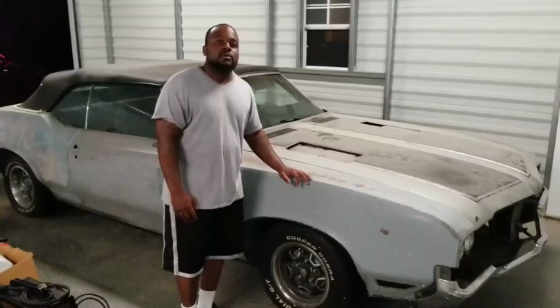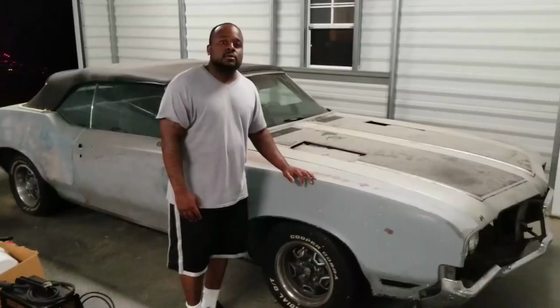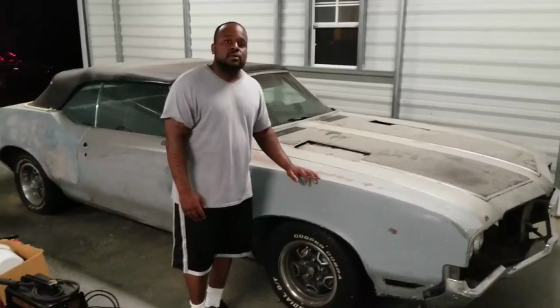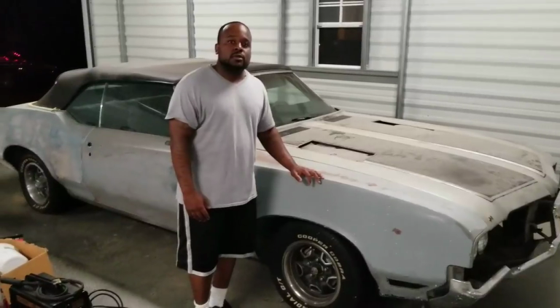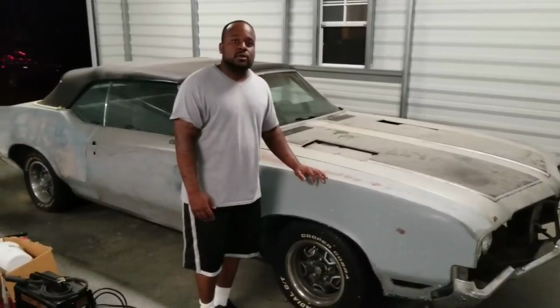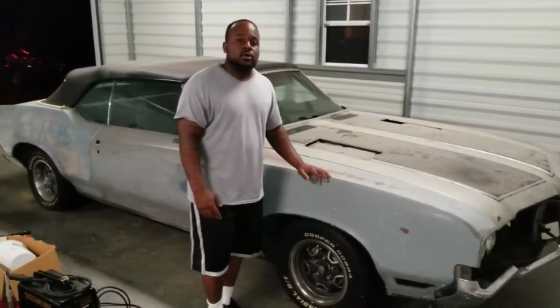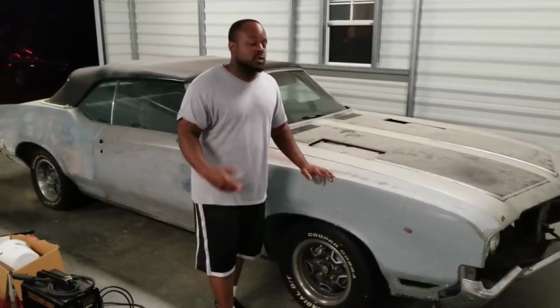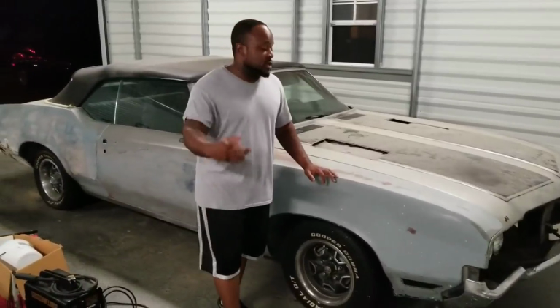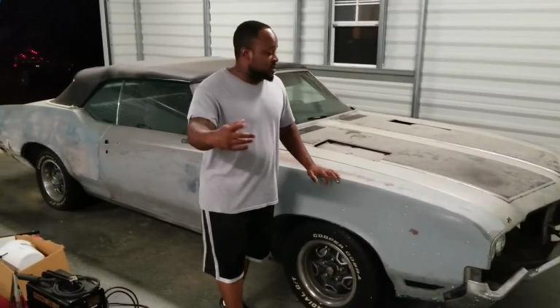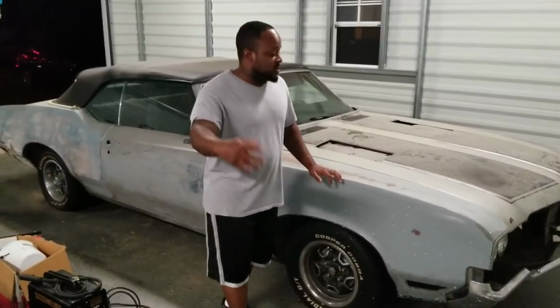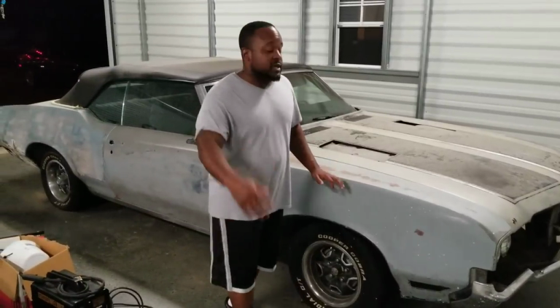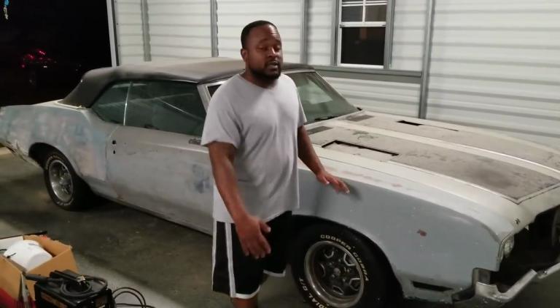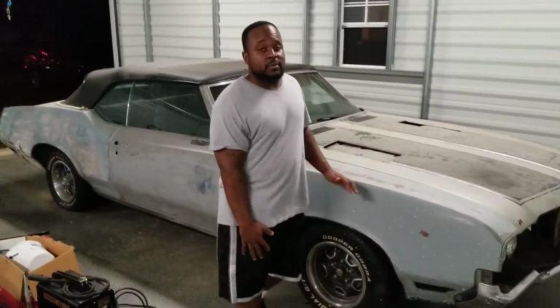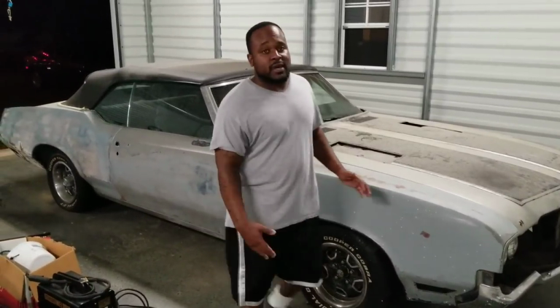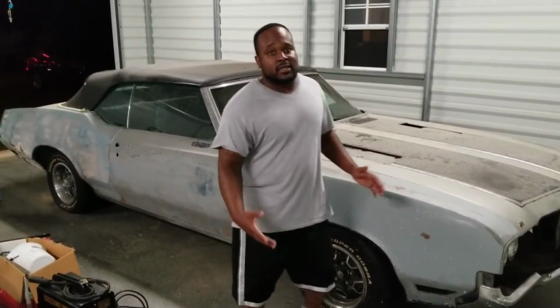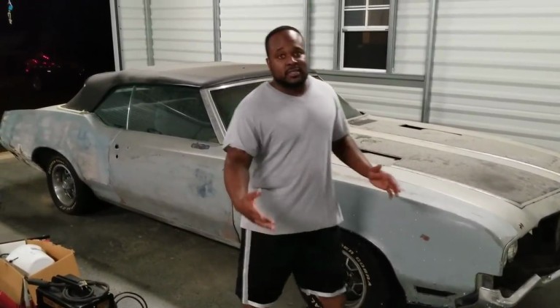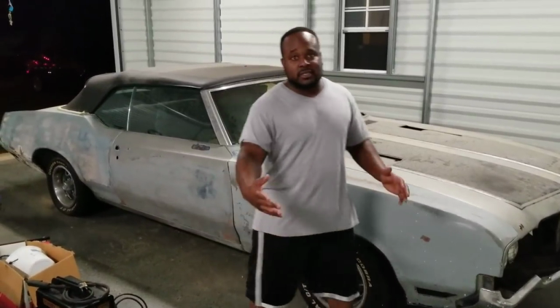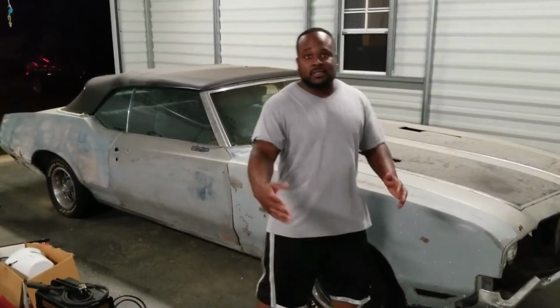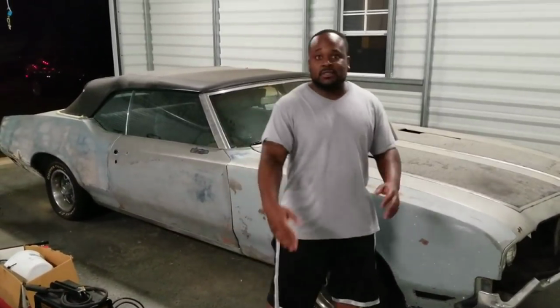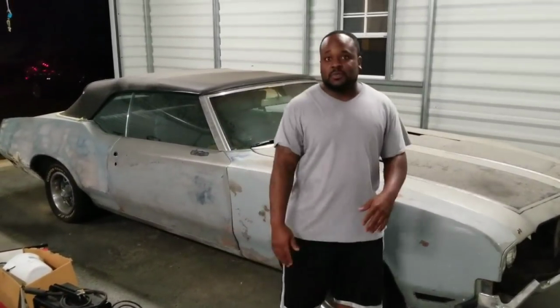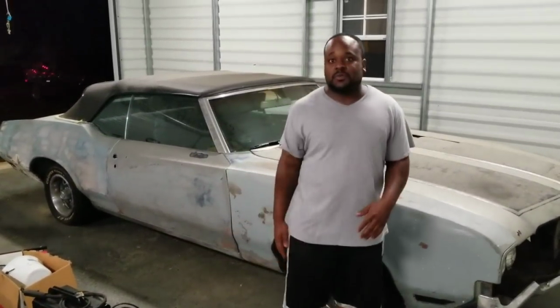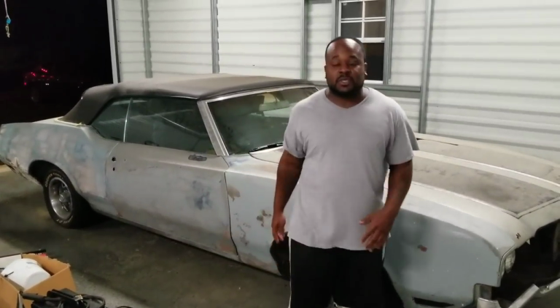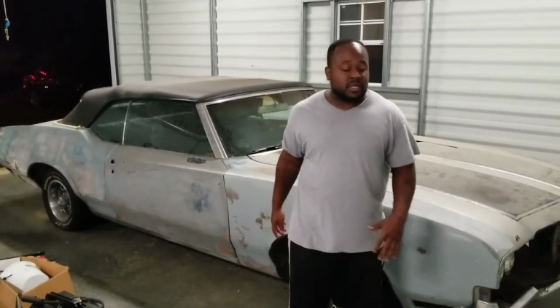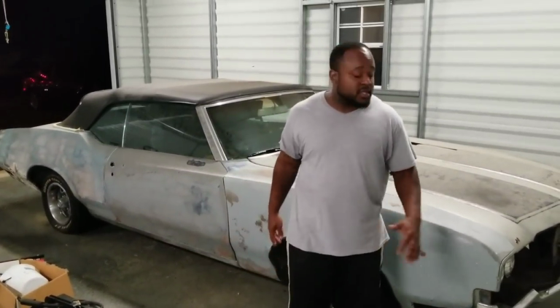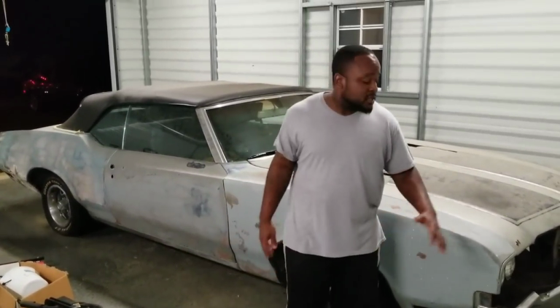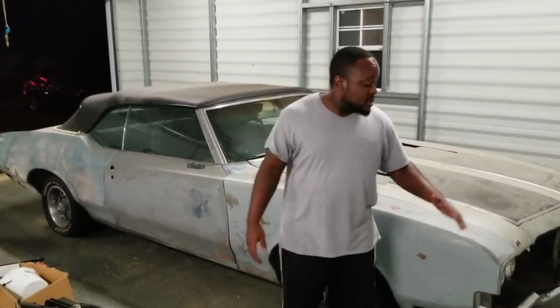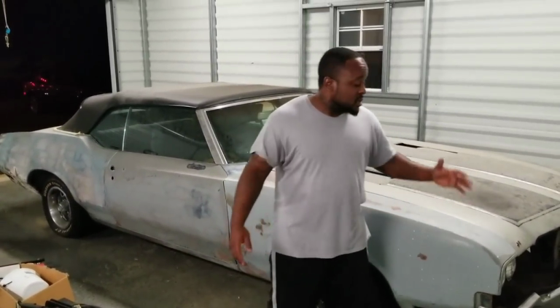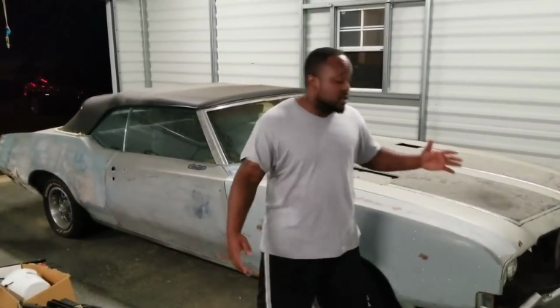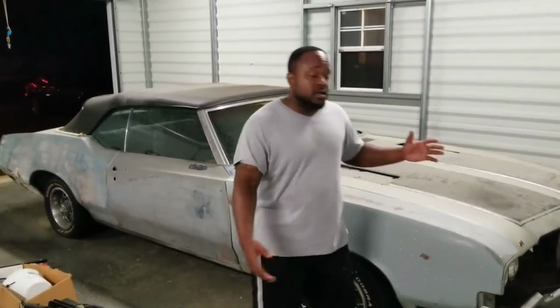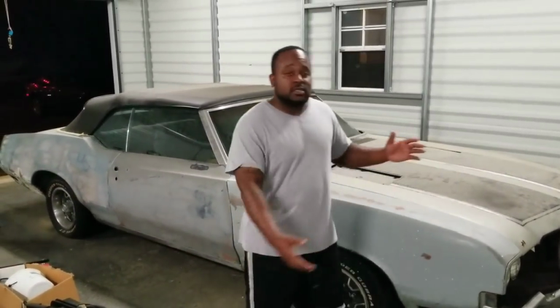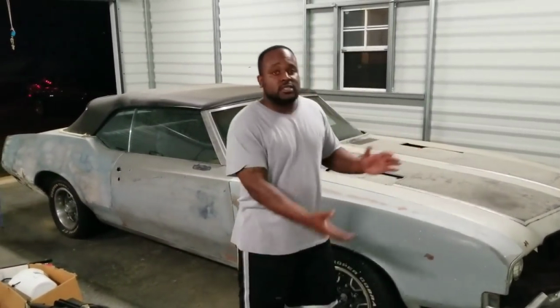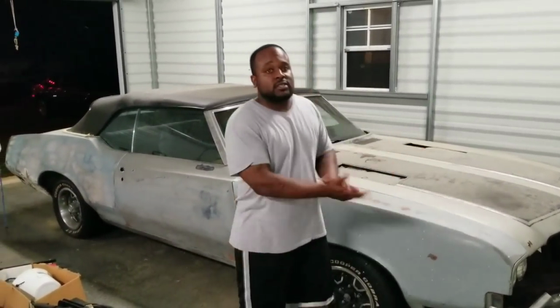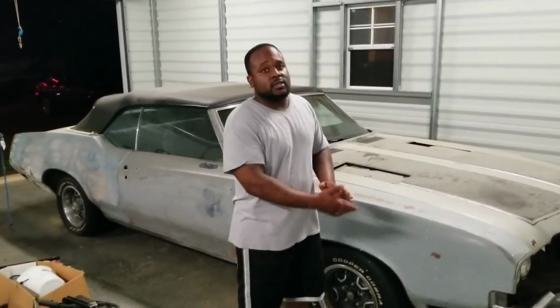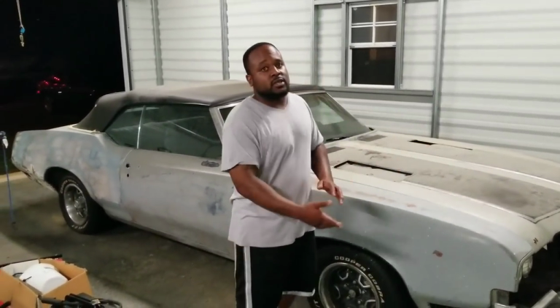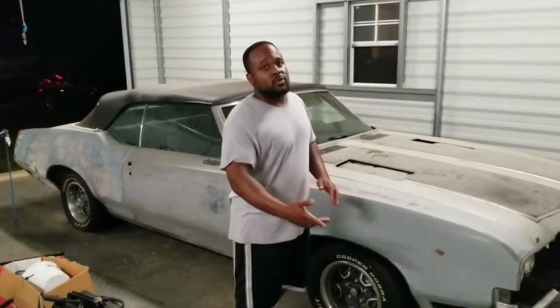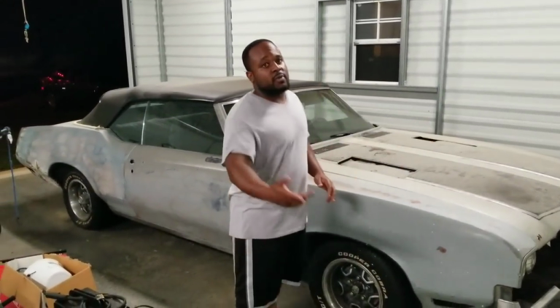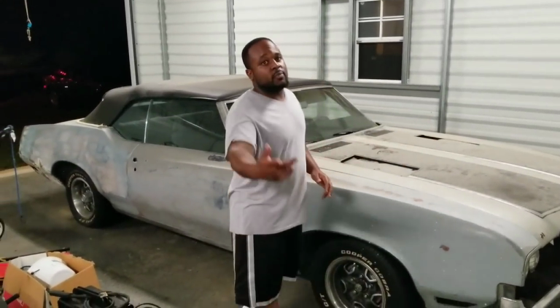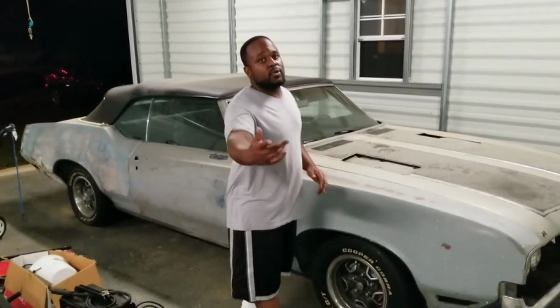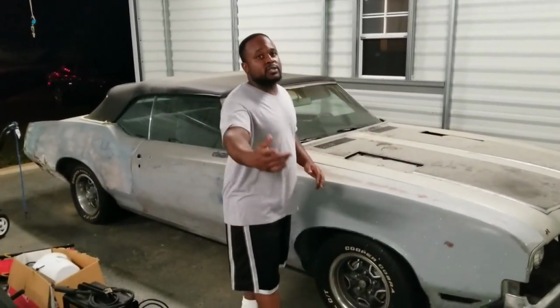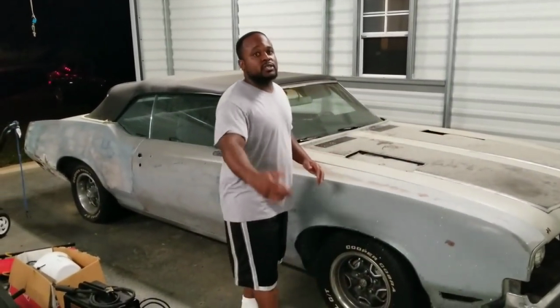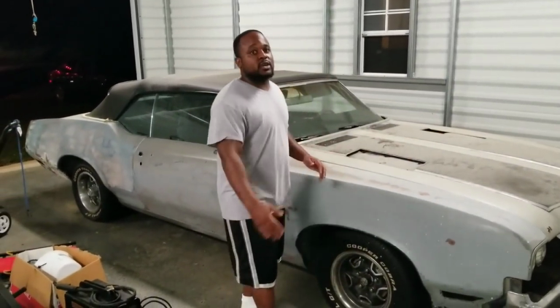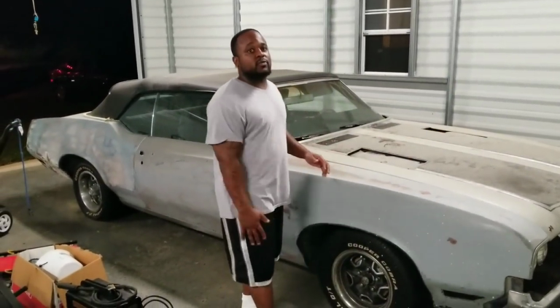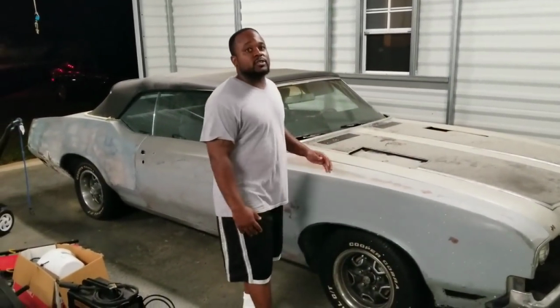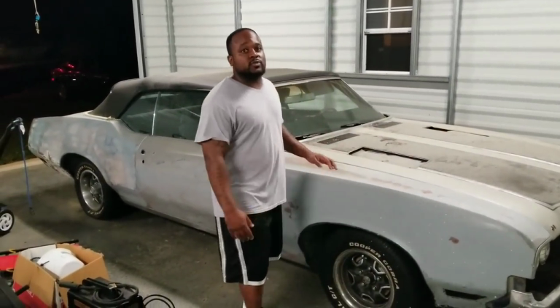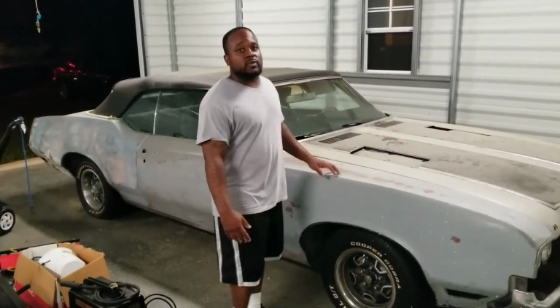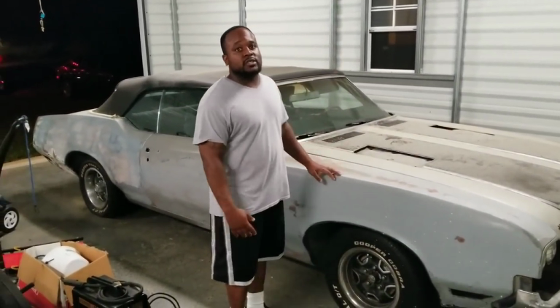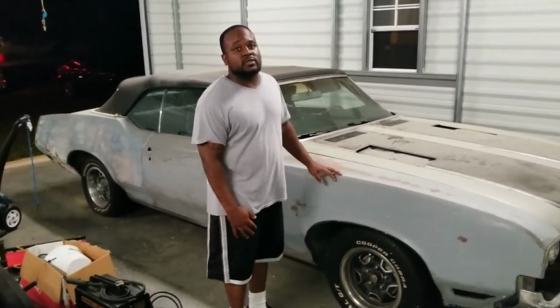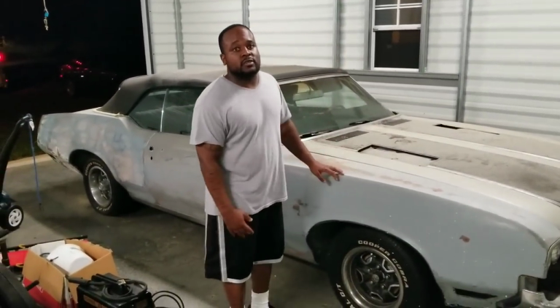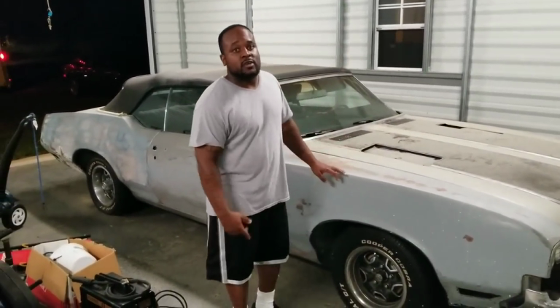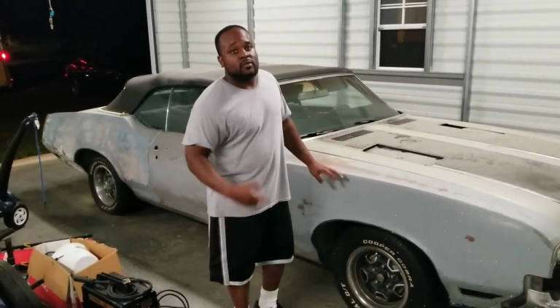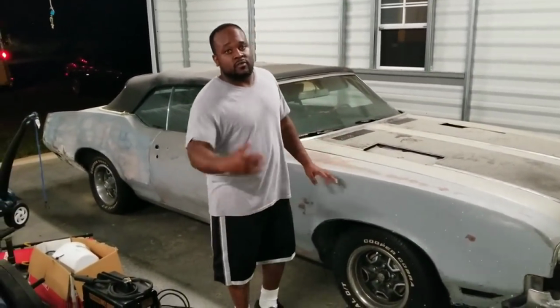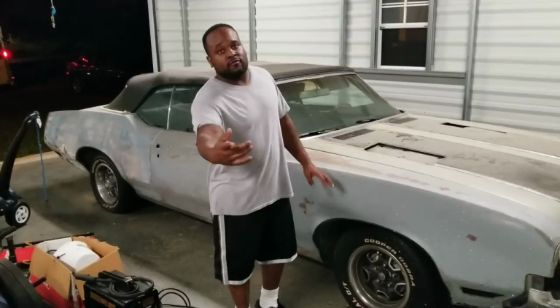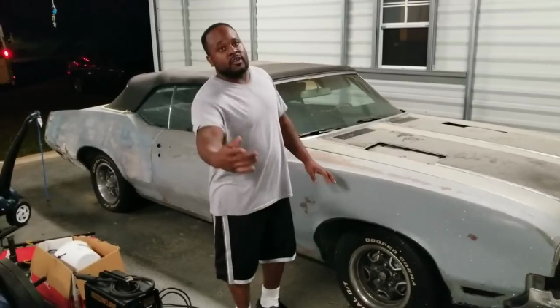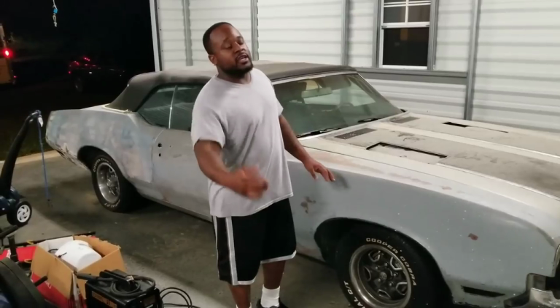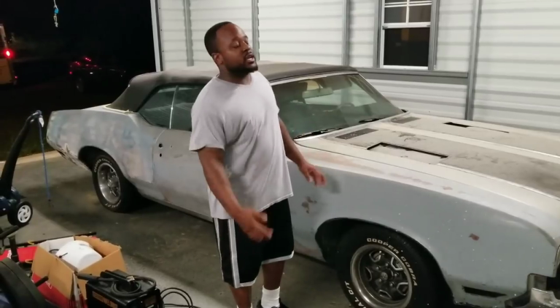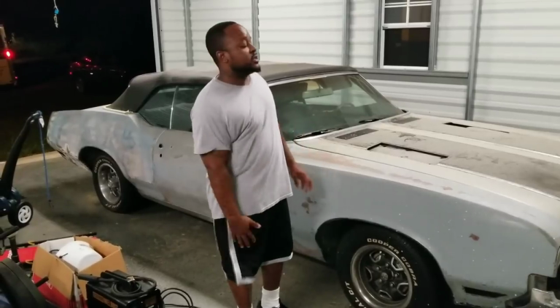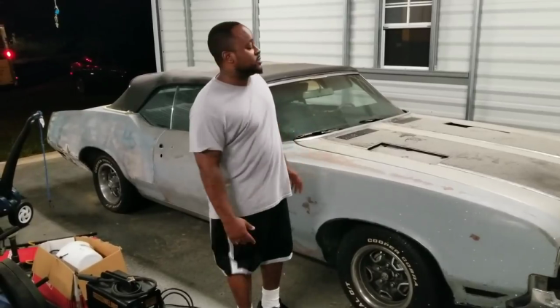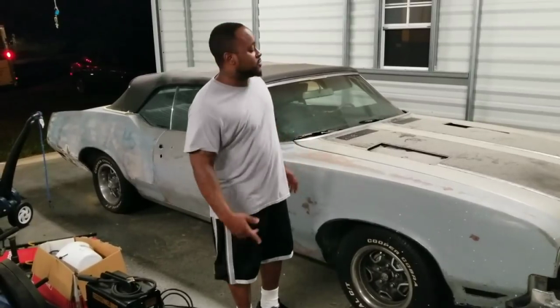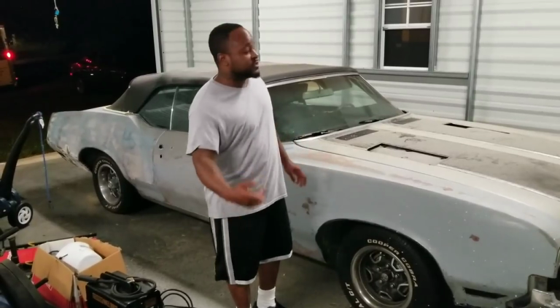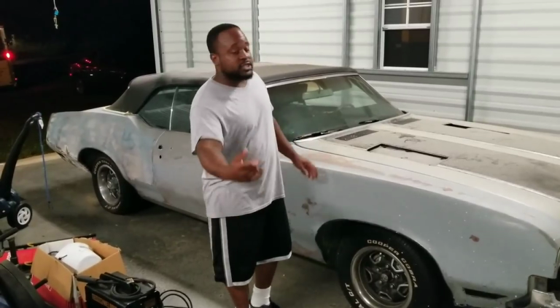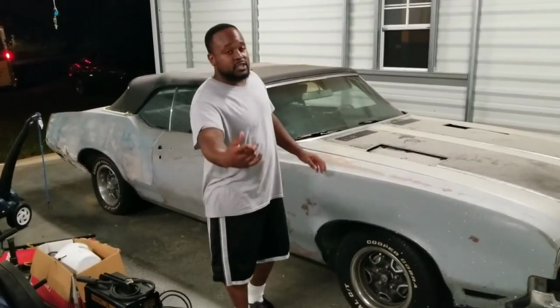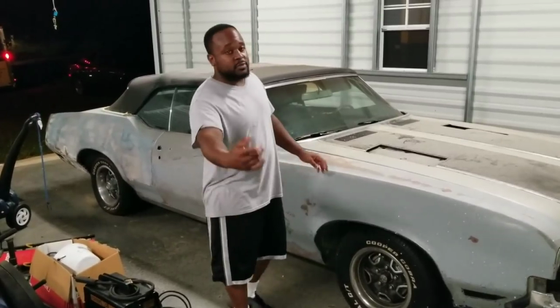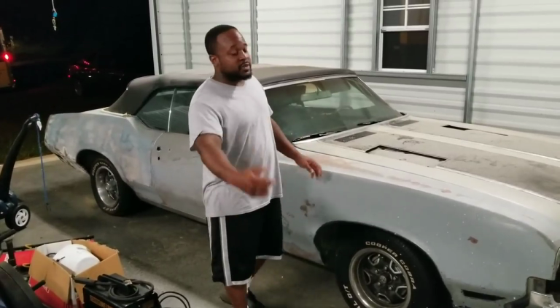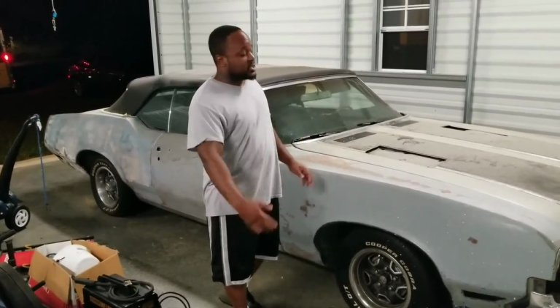Yo, what up man, I'm Mike Dean. Just linked up with my boy John Restoration from VA, Virginia Beach.